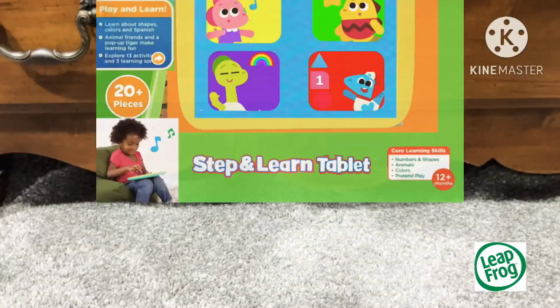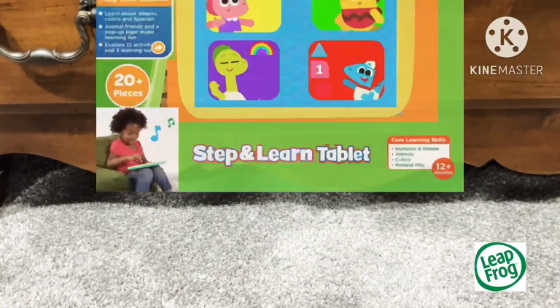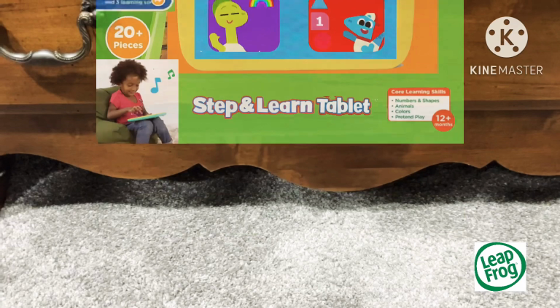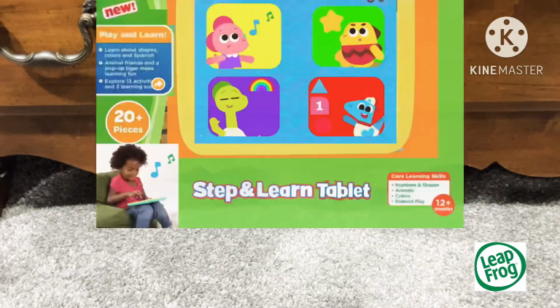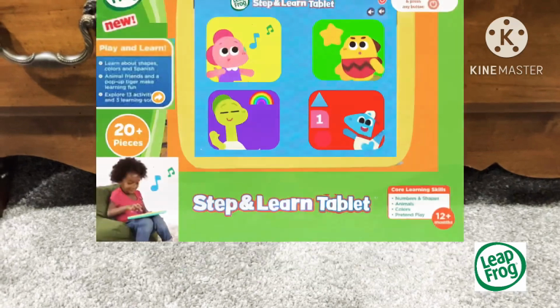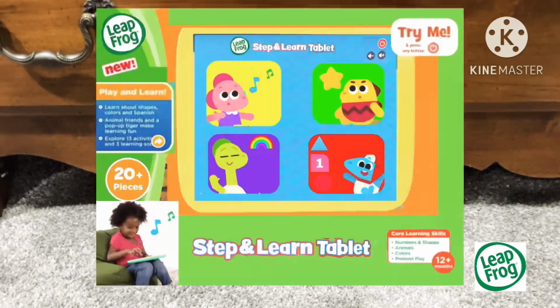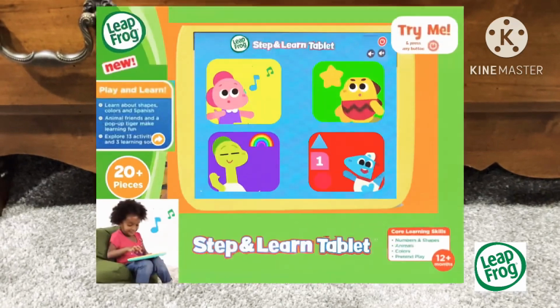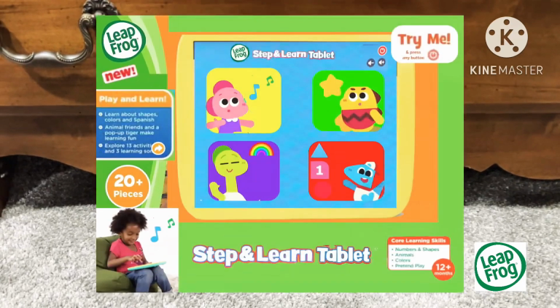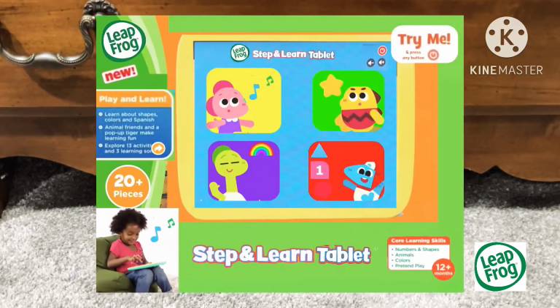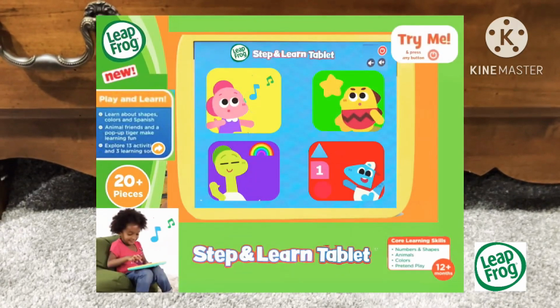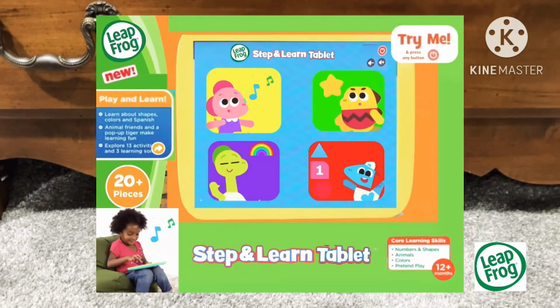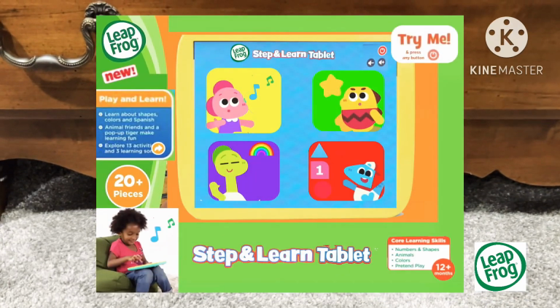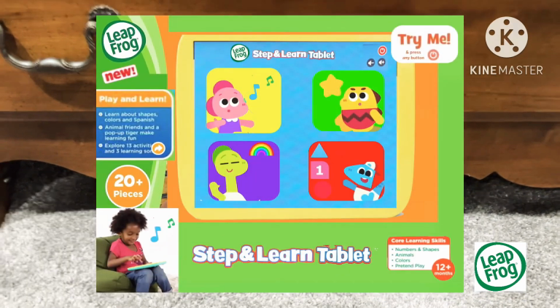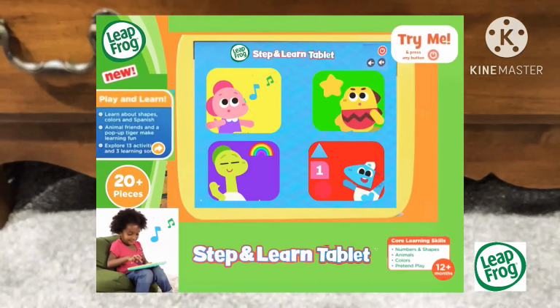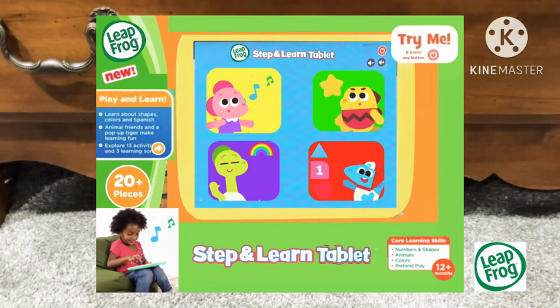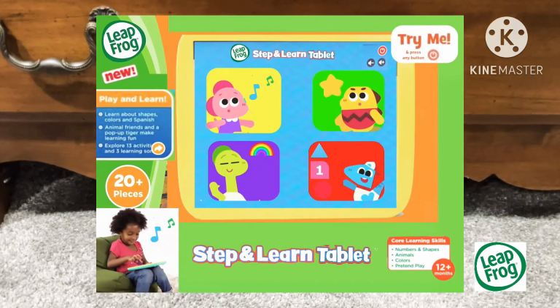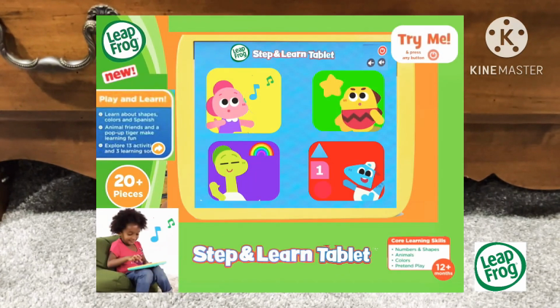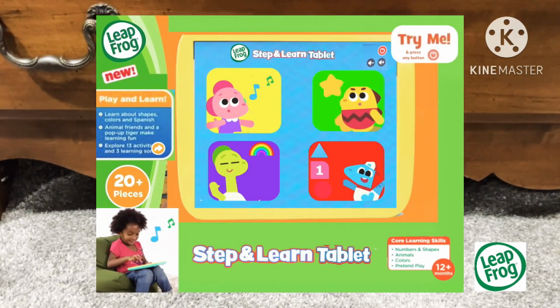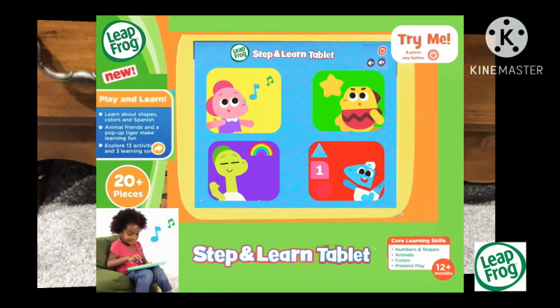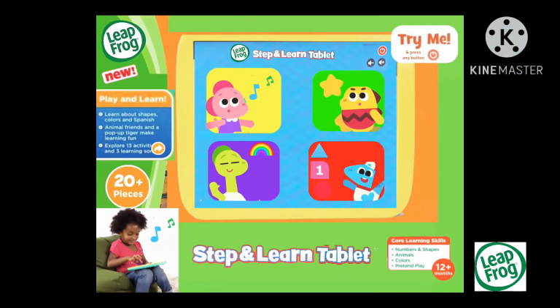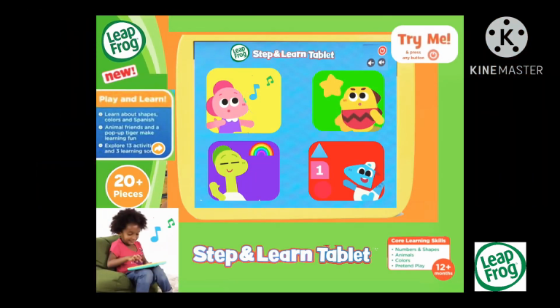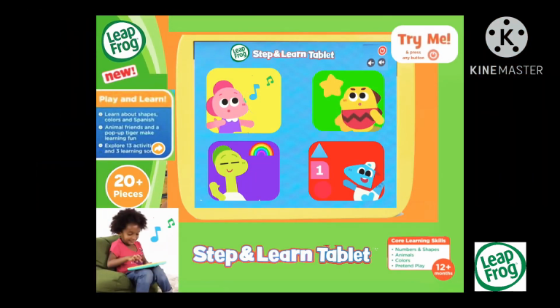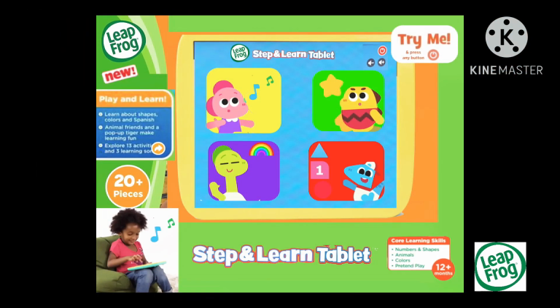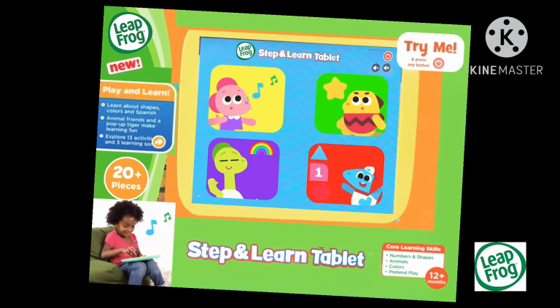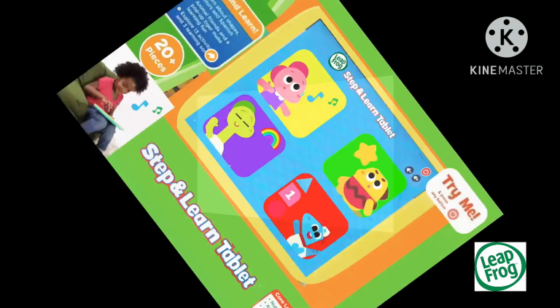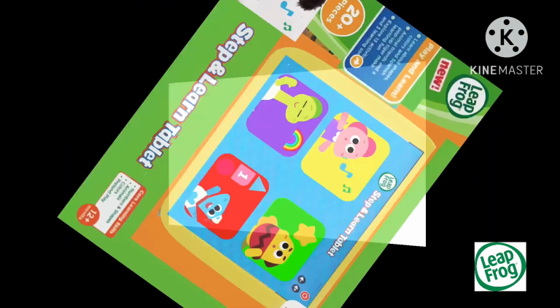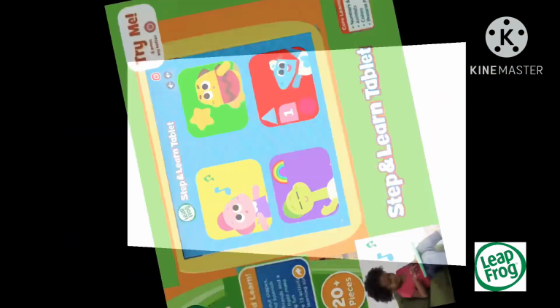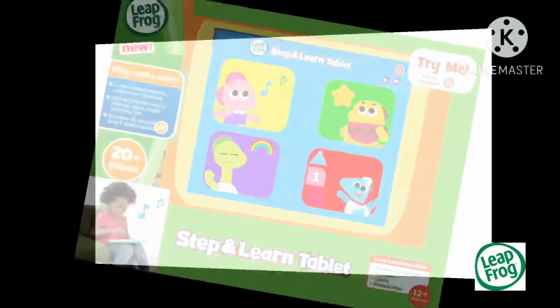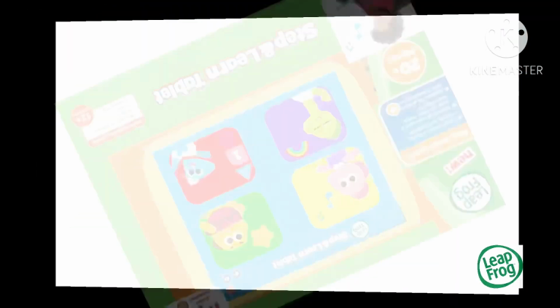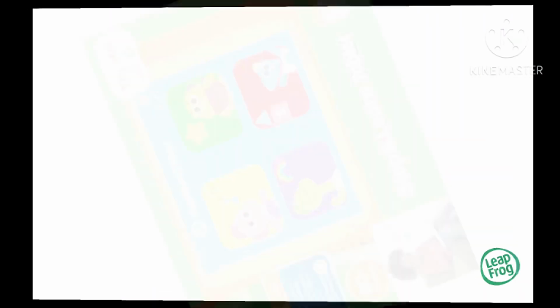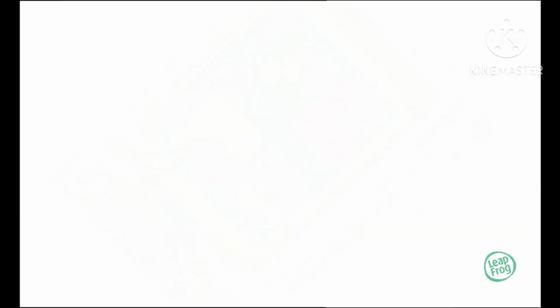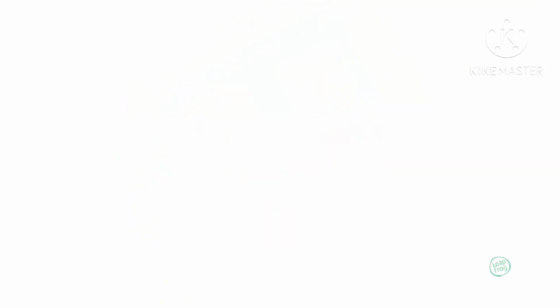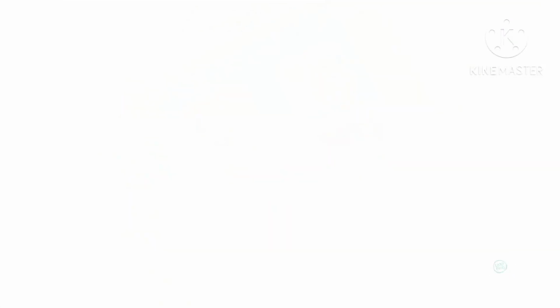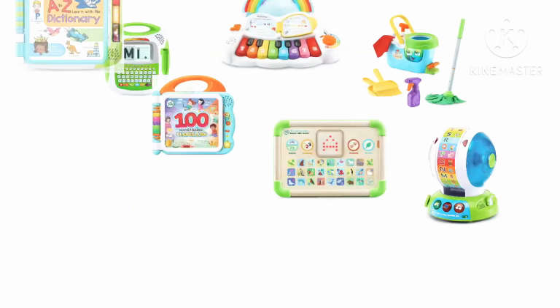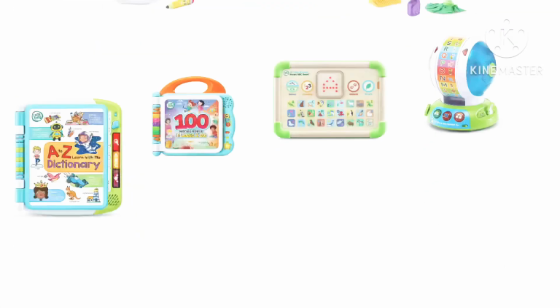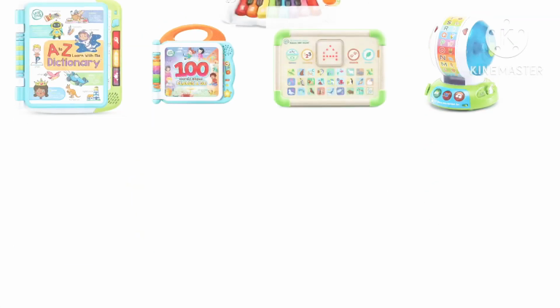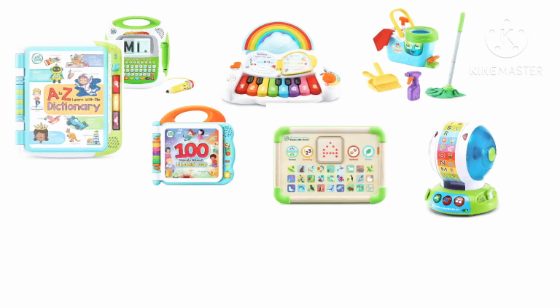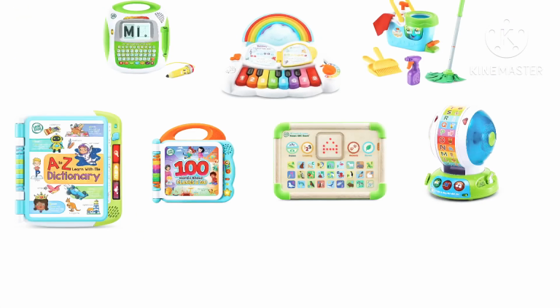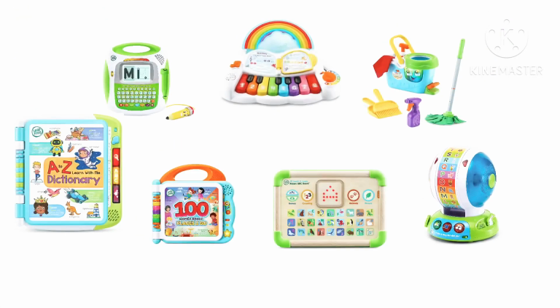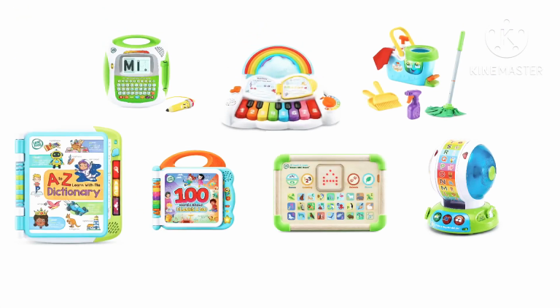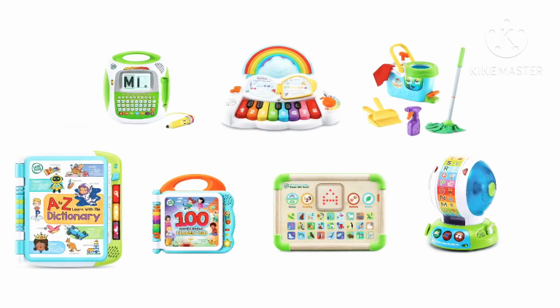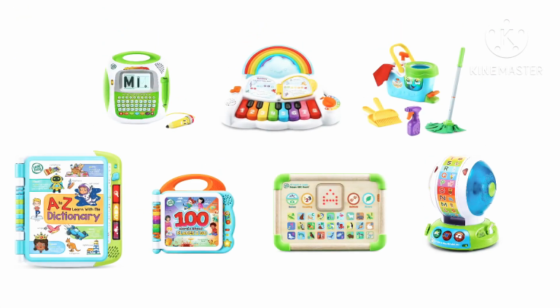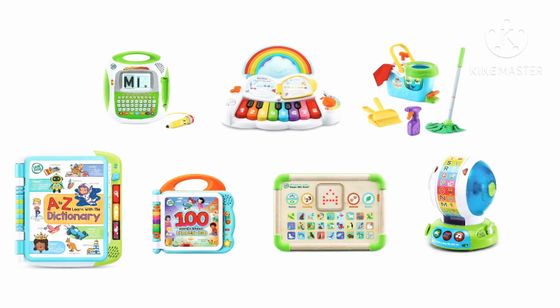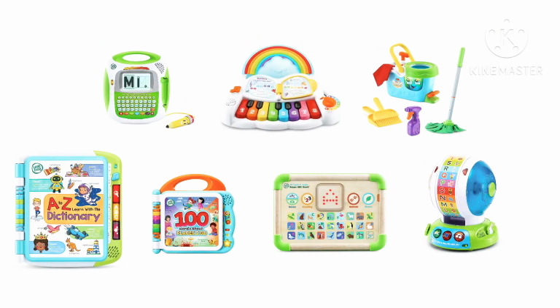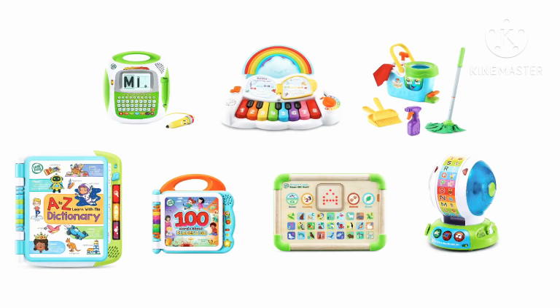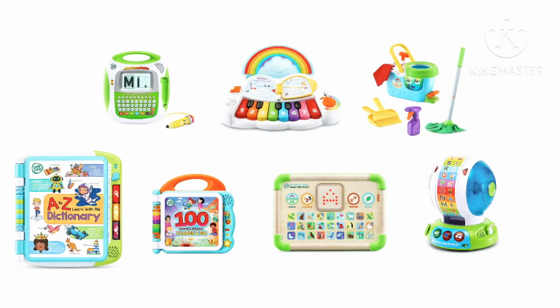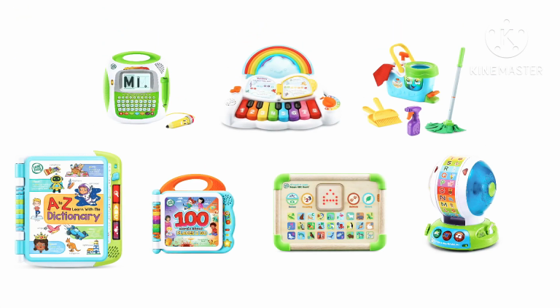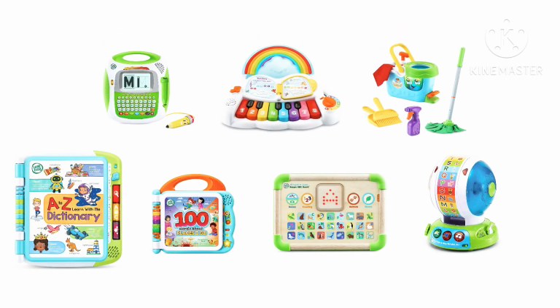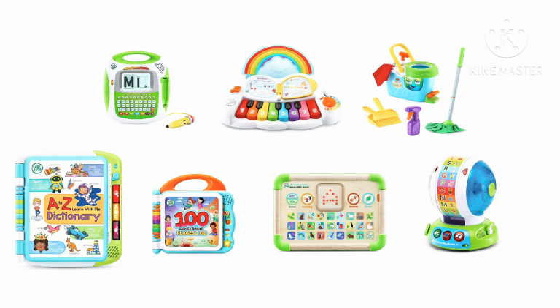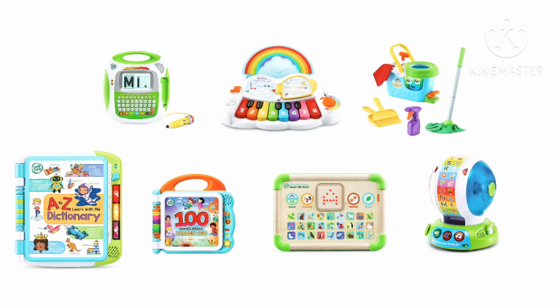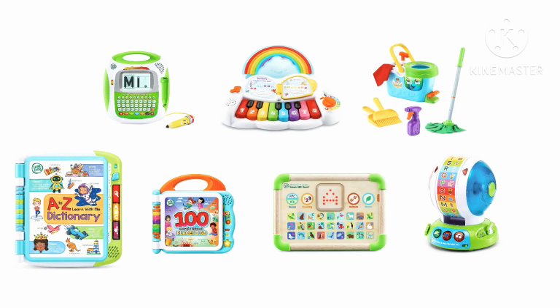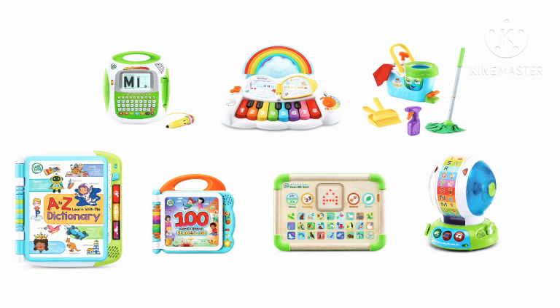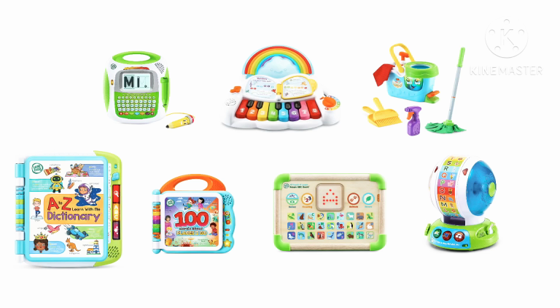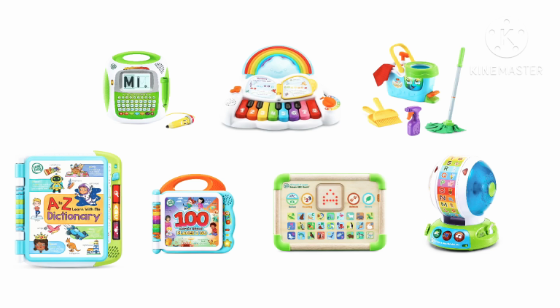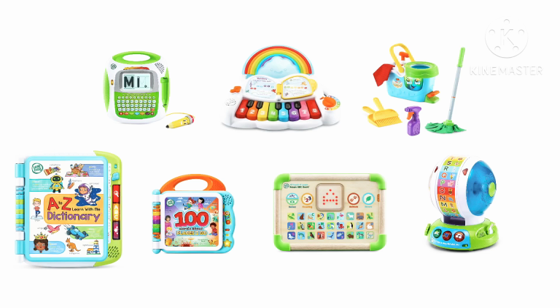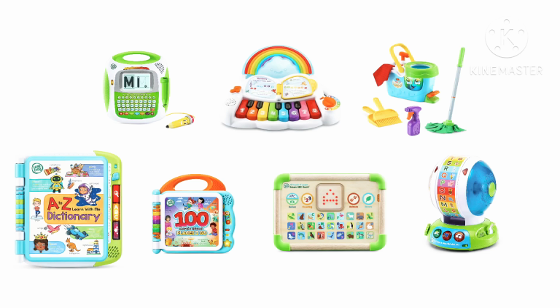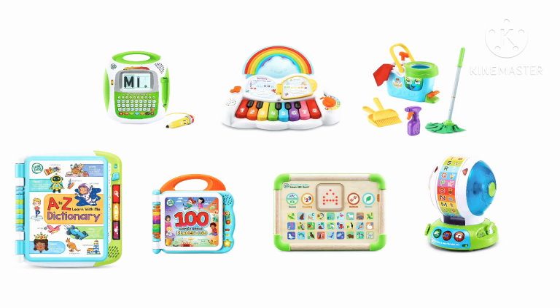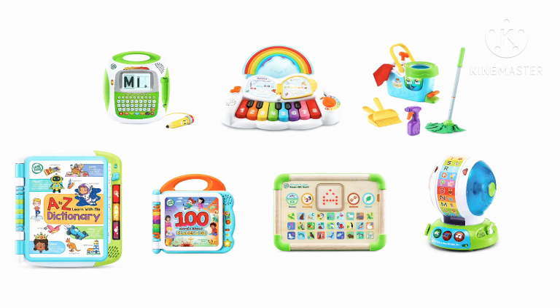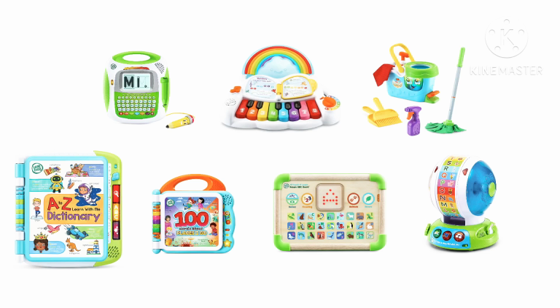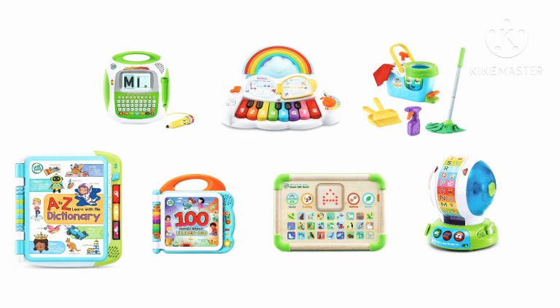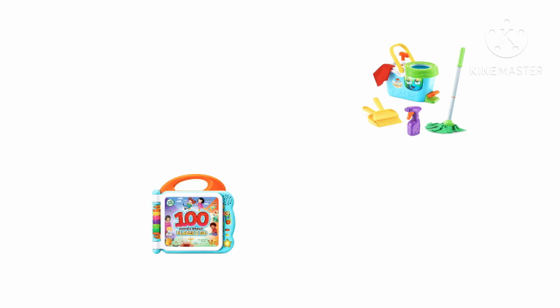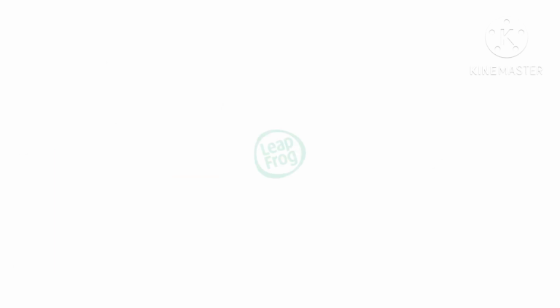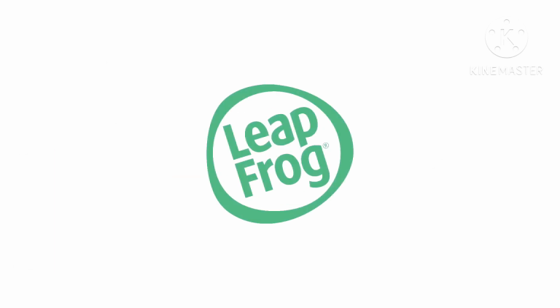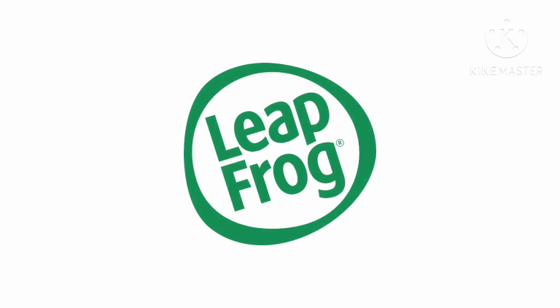Plus, coming soon: Step and Learn. Sleep into learning with the Toys Play and Learn Bundle from LeapFrog.